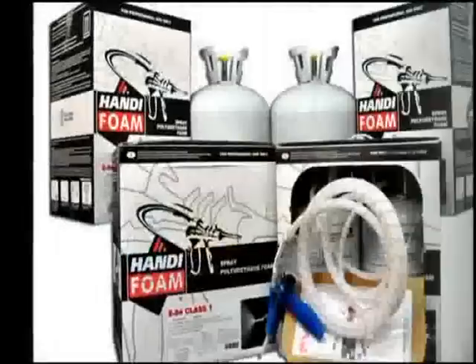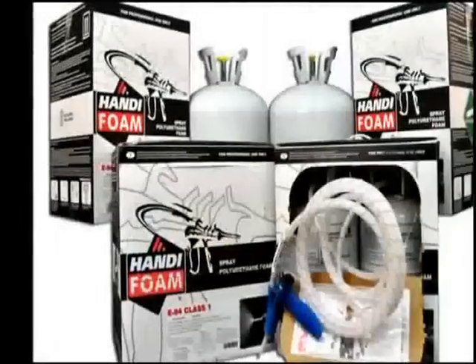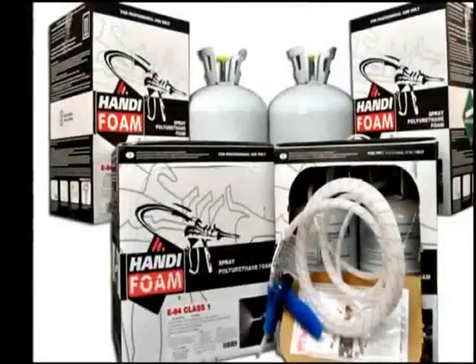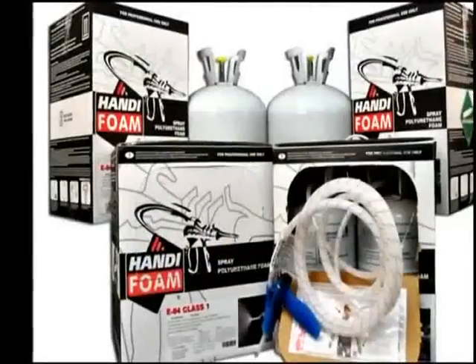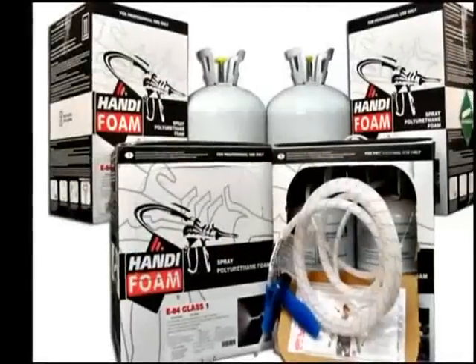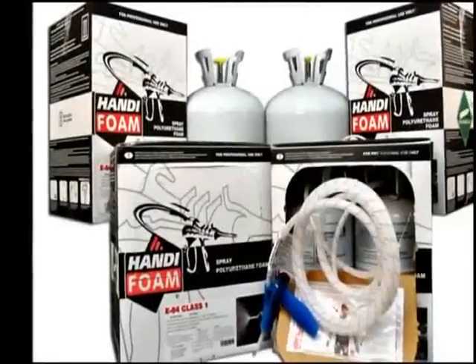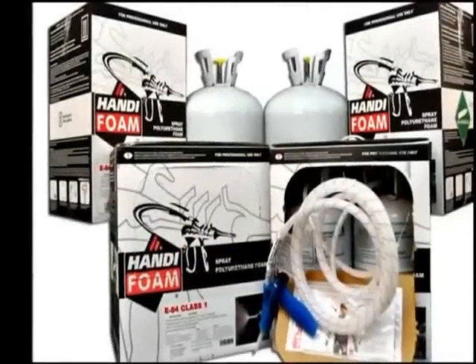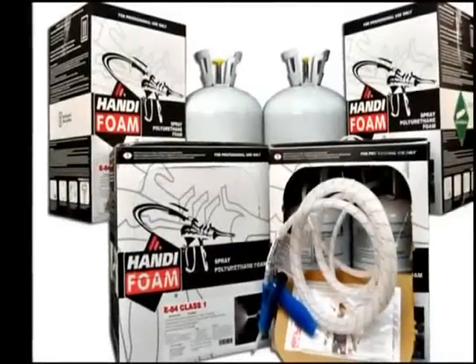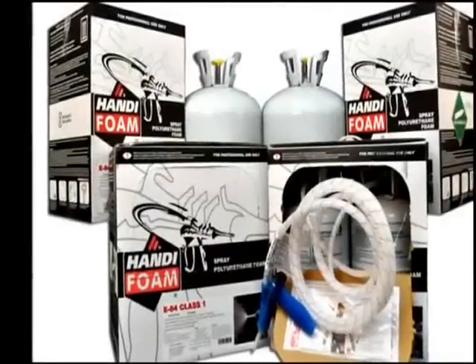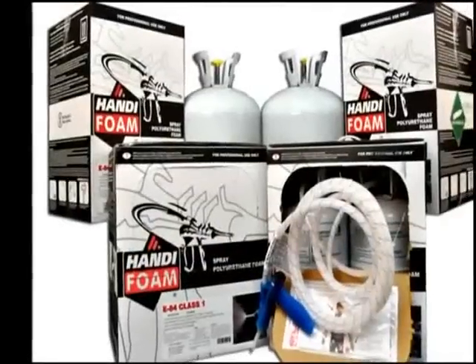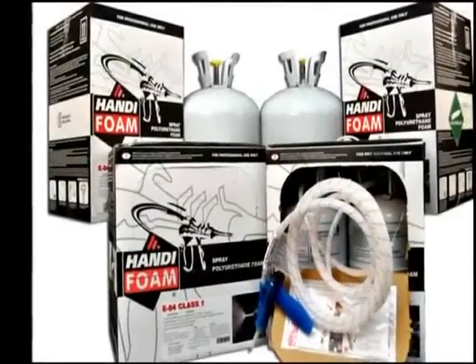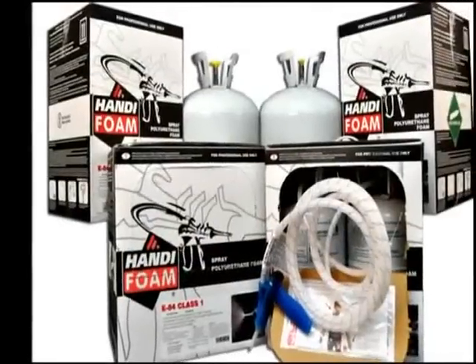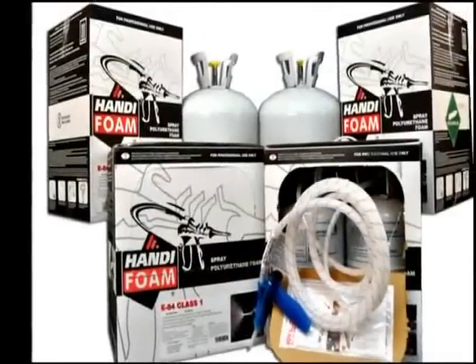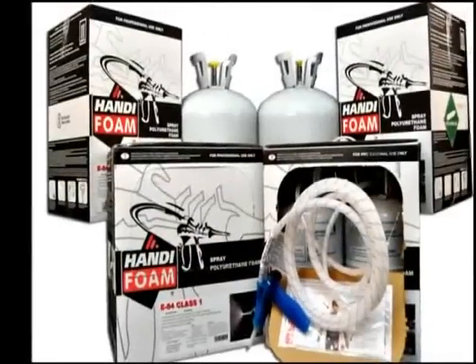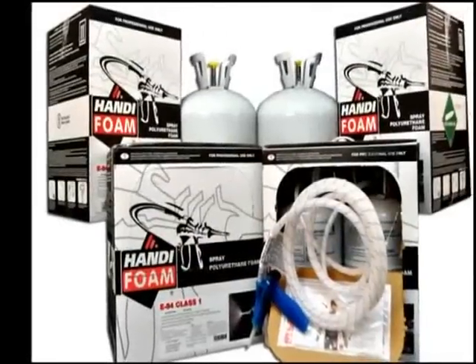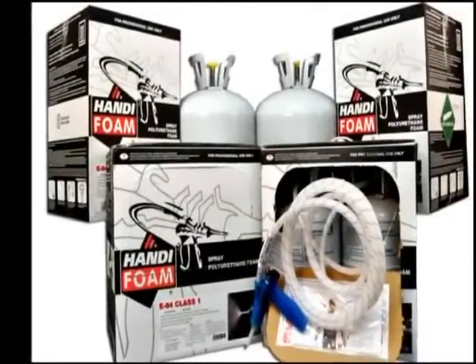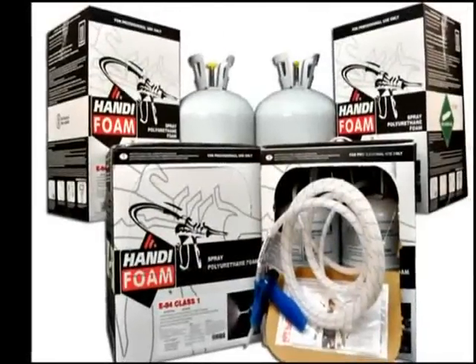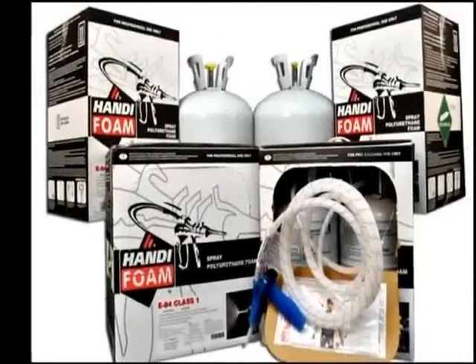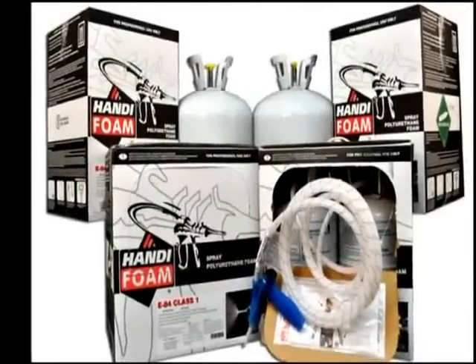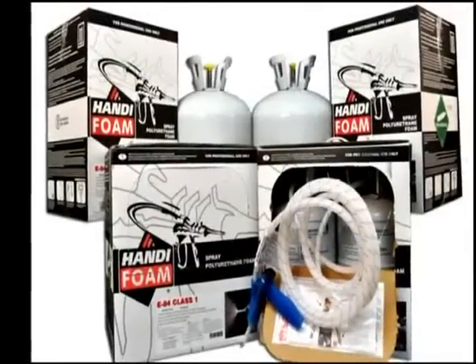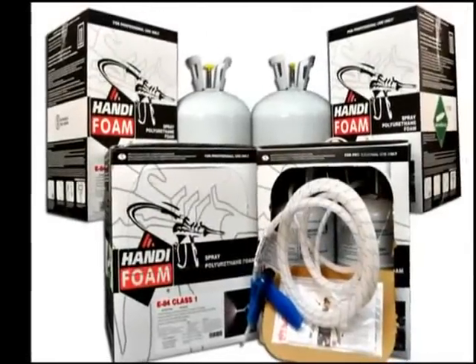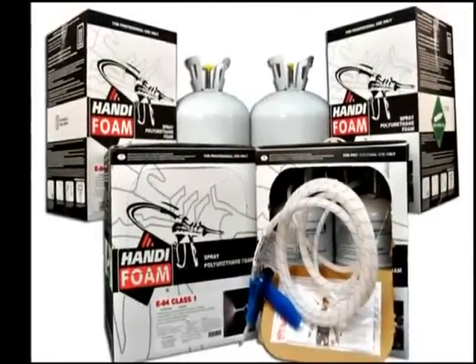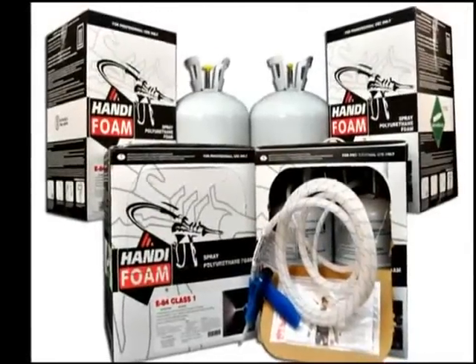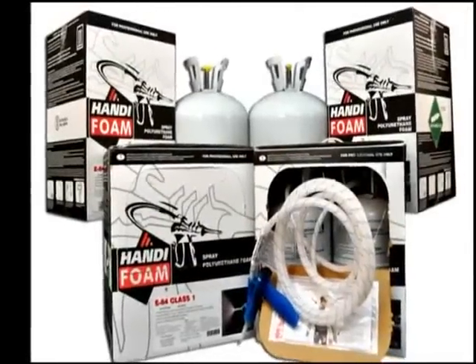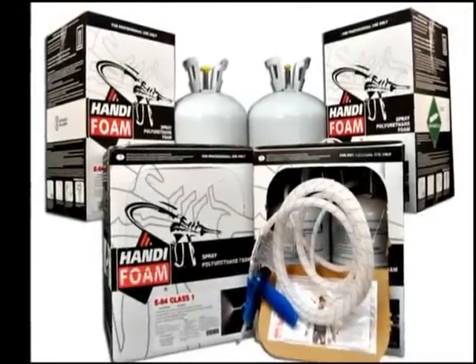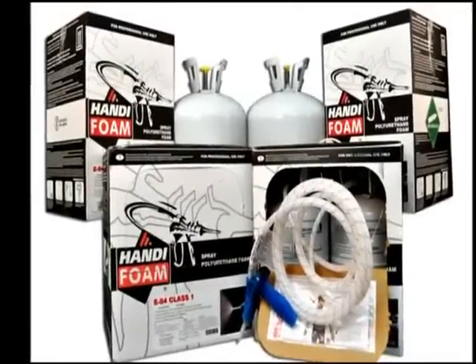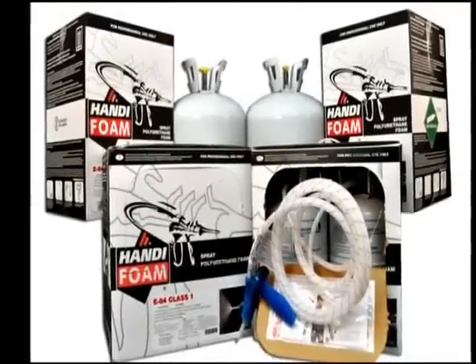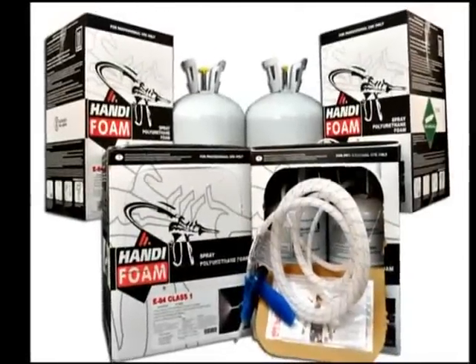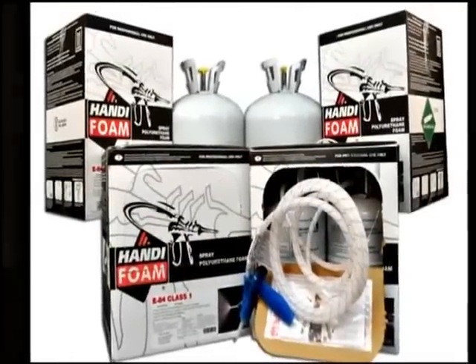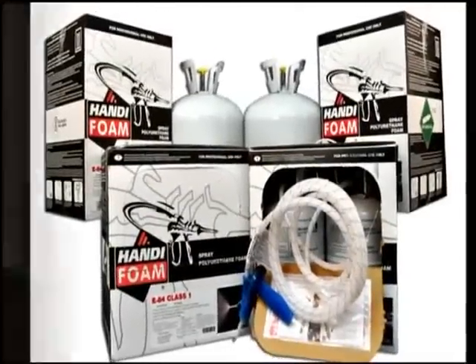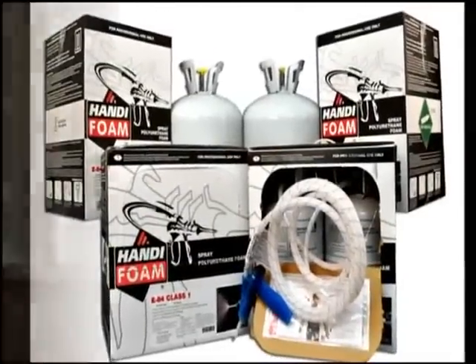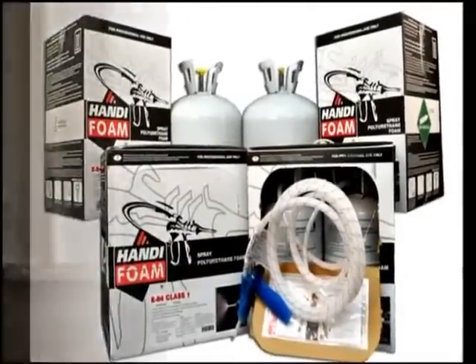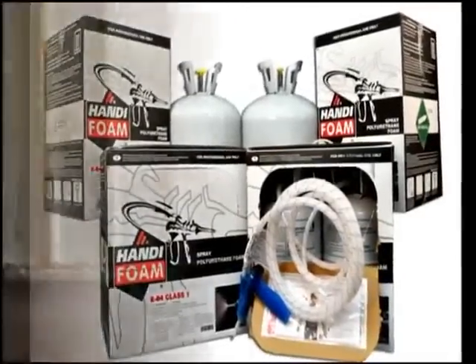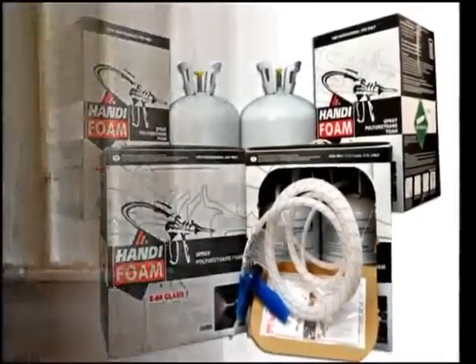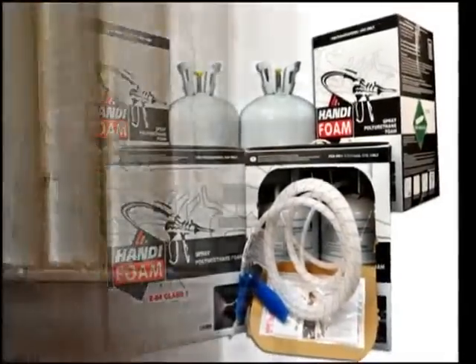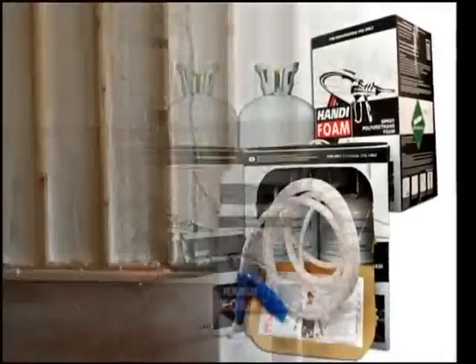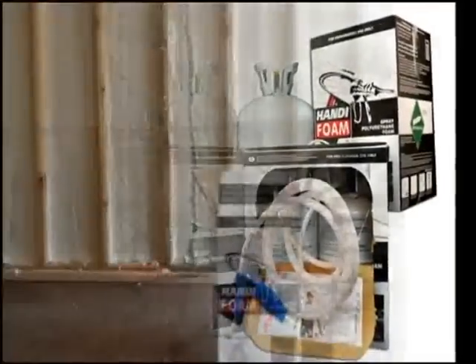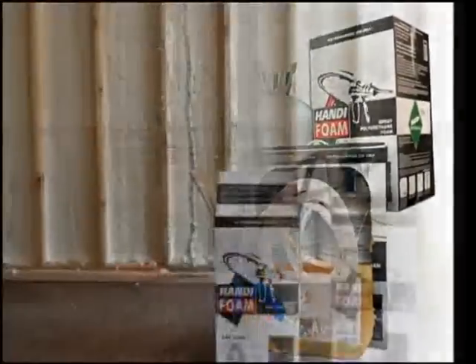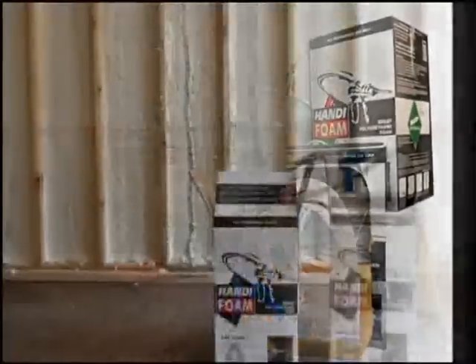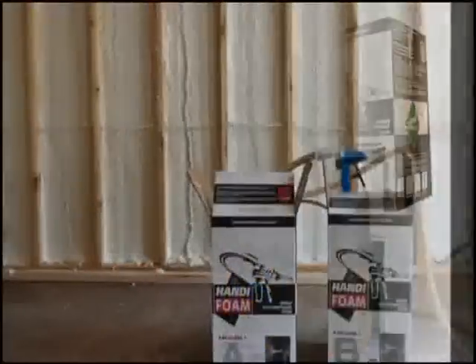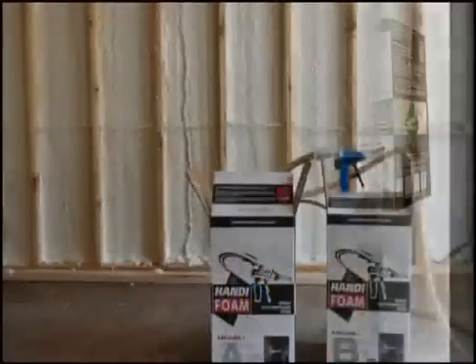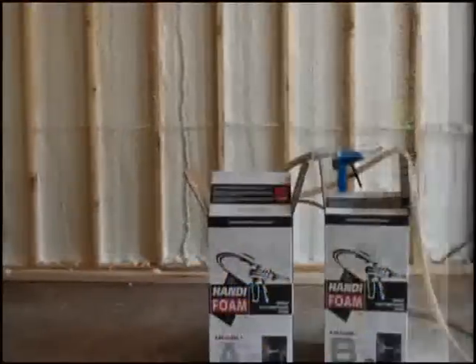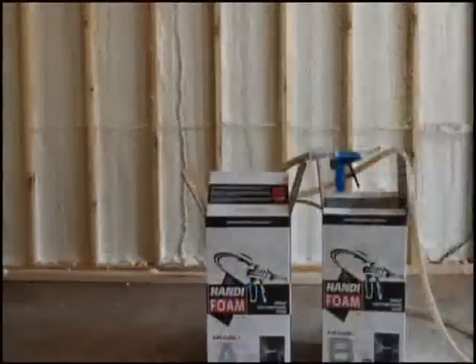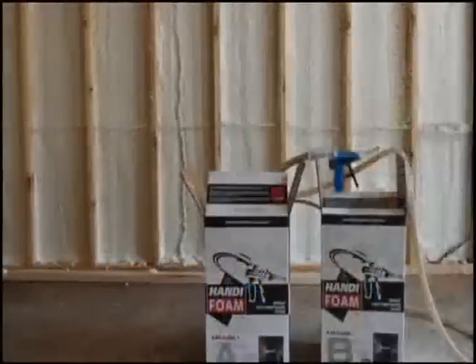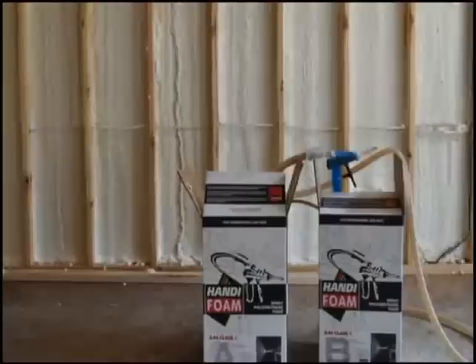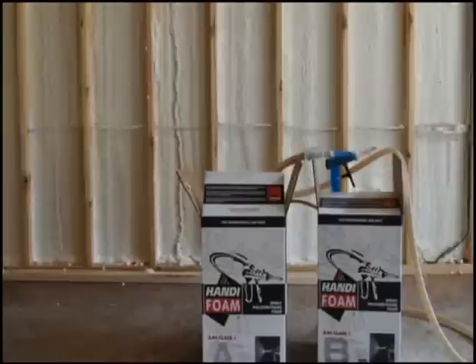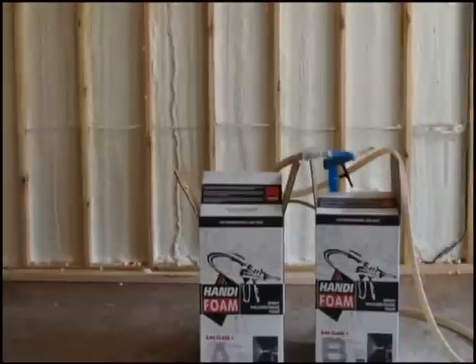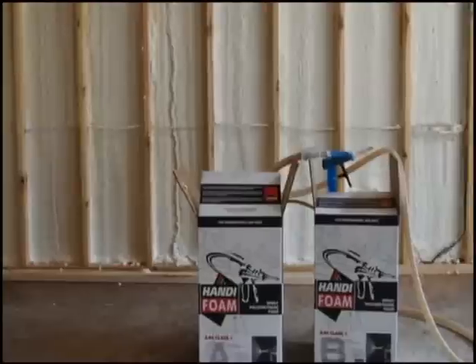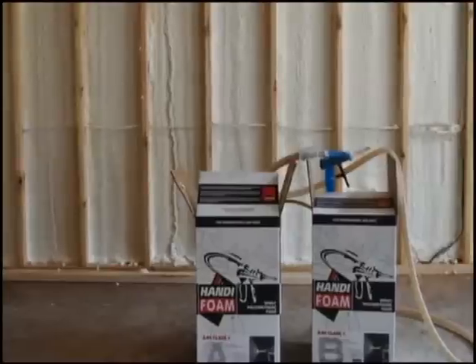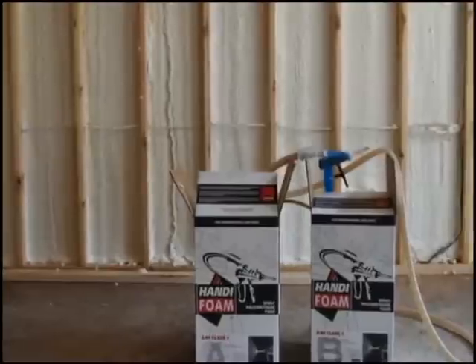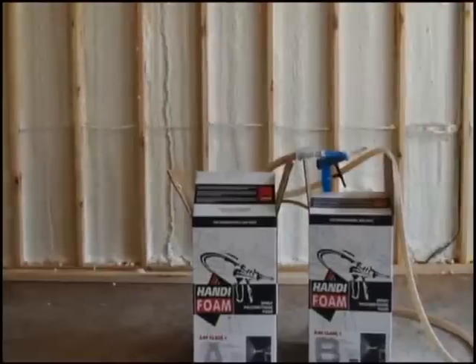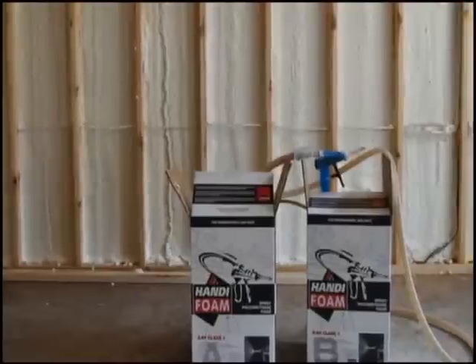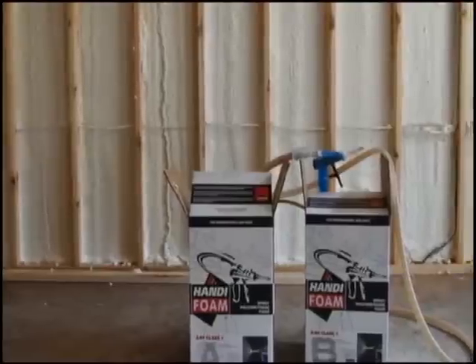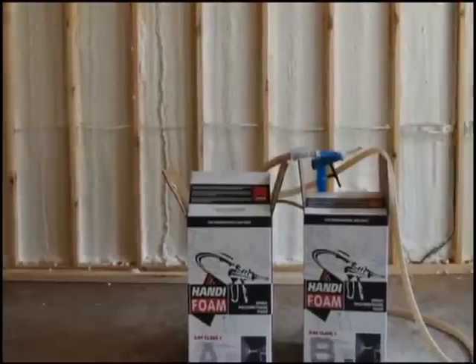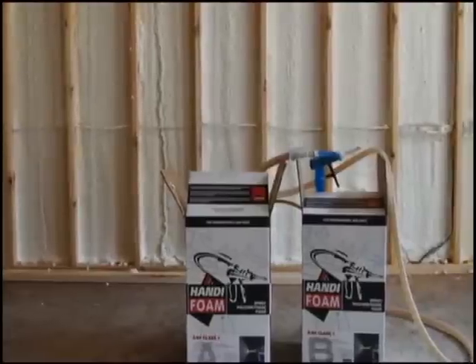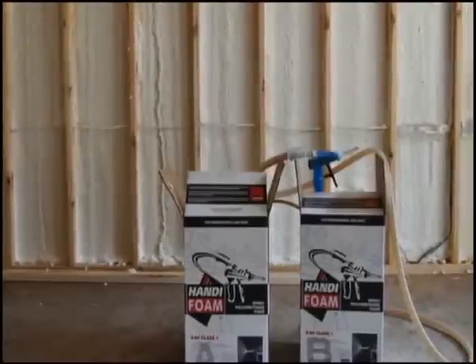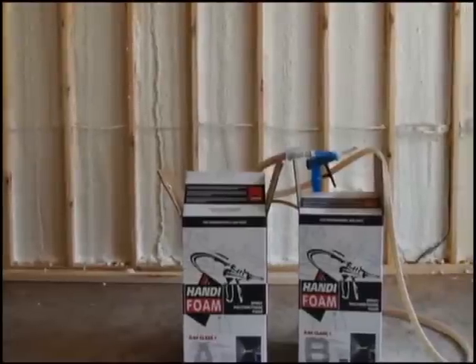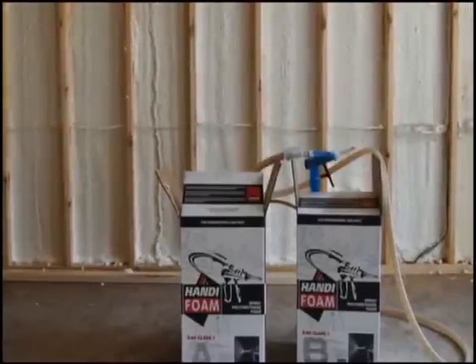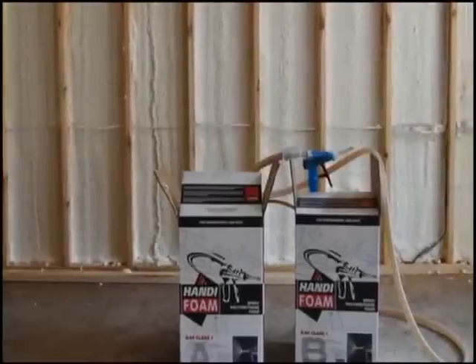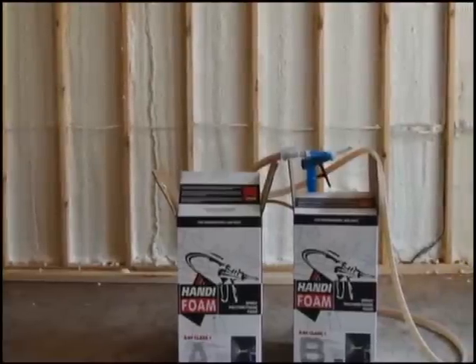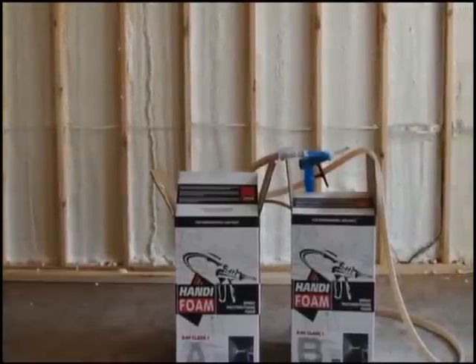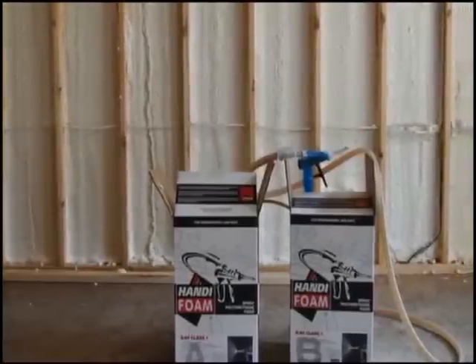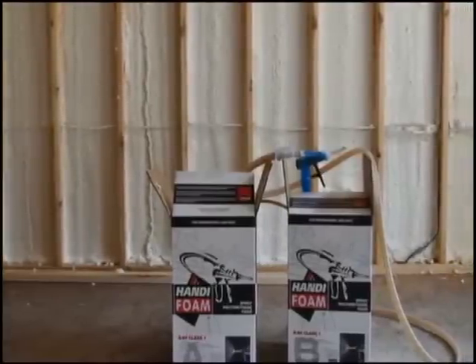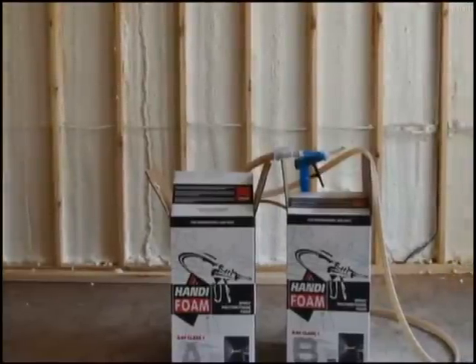Handy brand SPF disposable kits come in 105, 205, and 605 board feet.